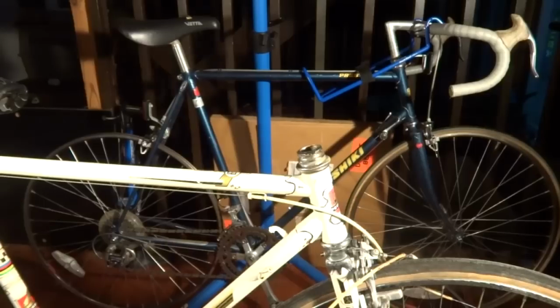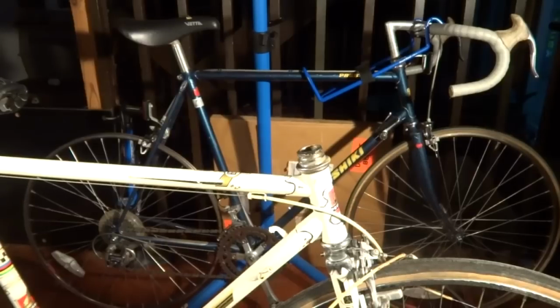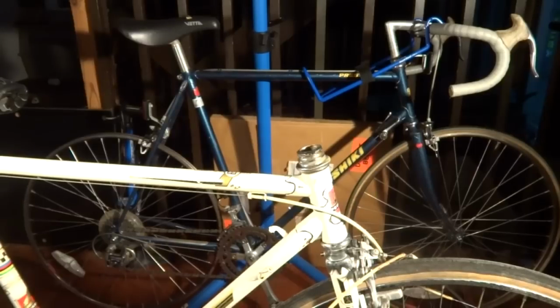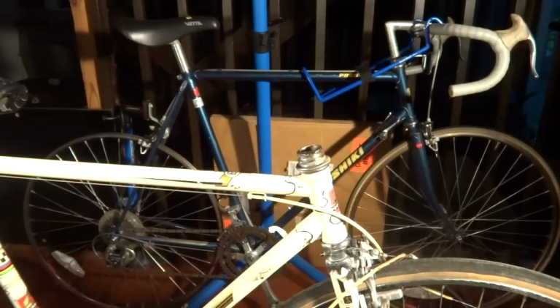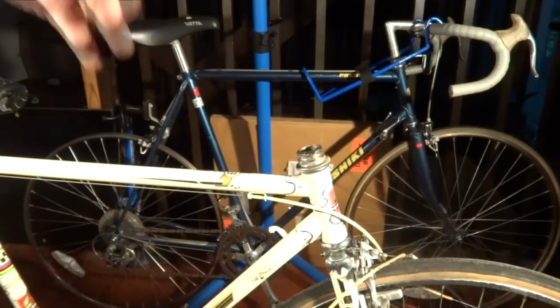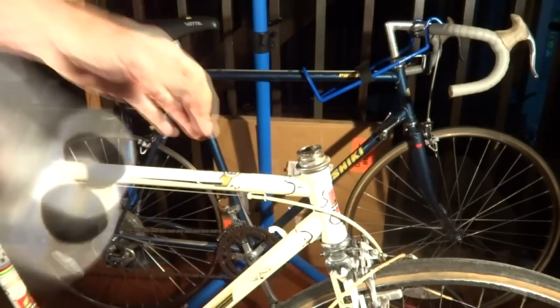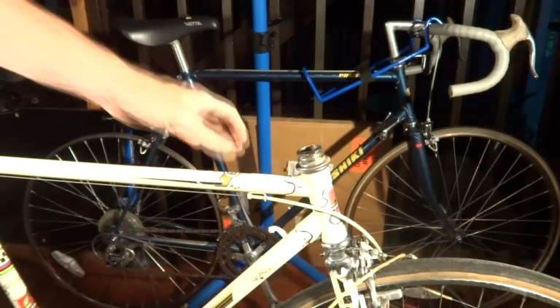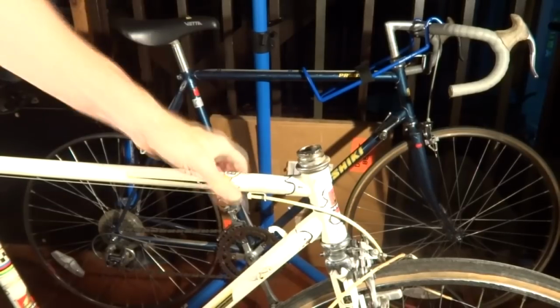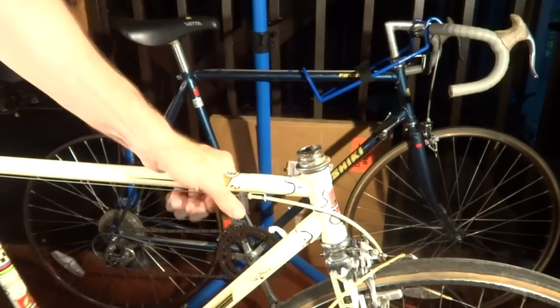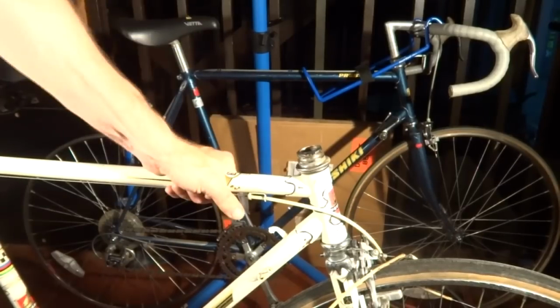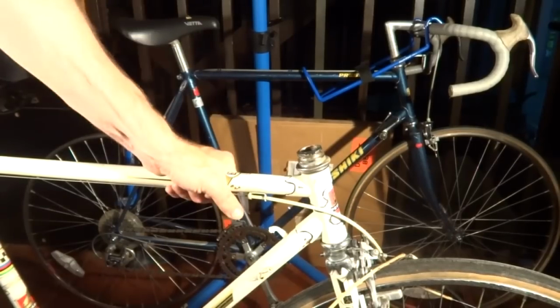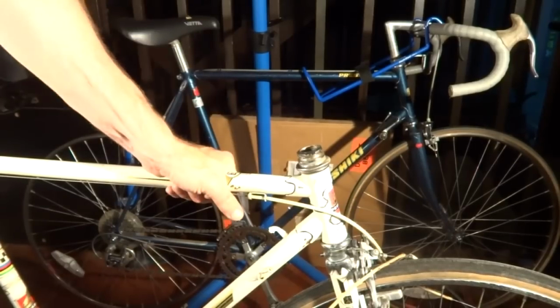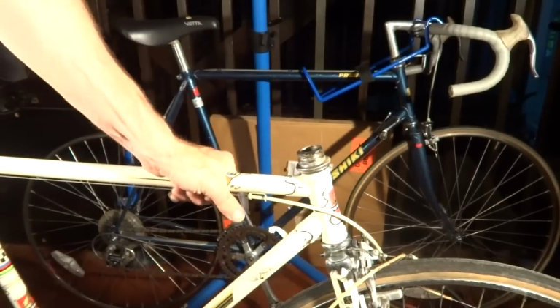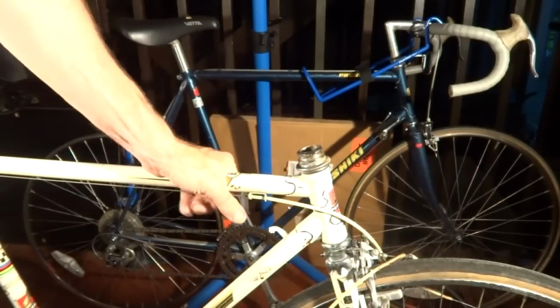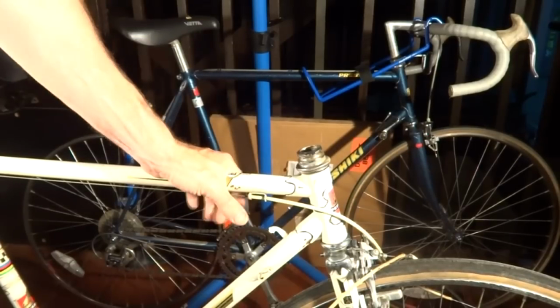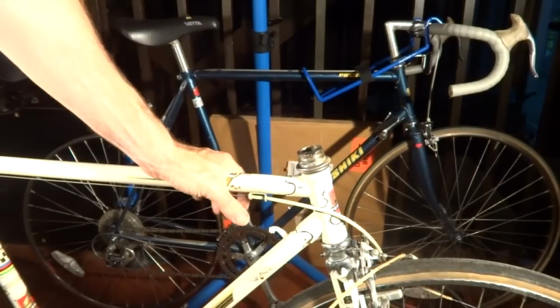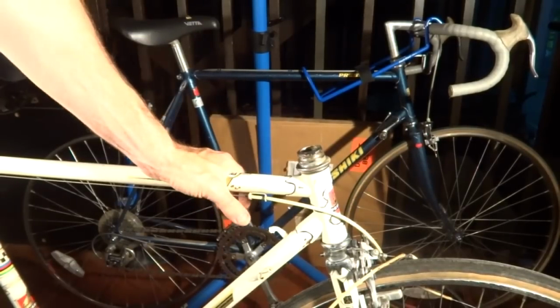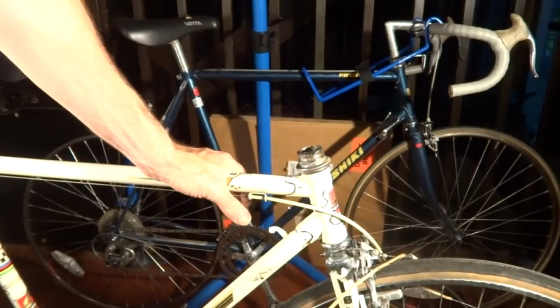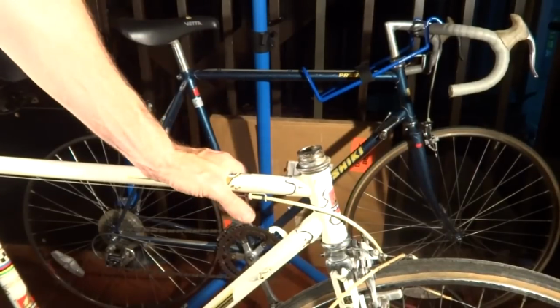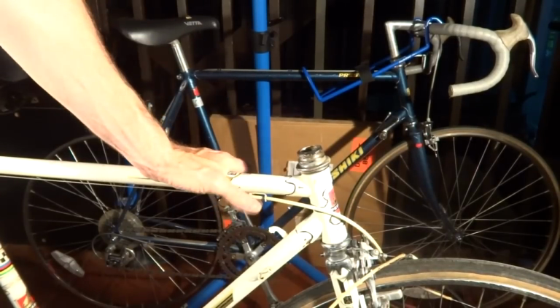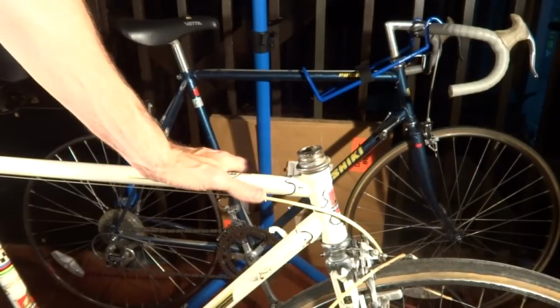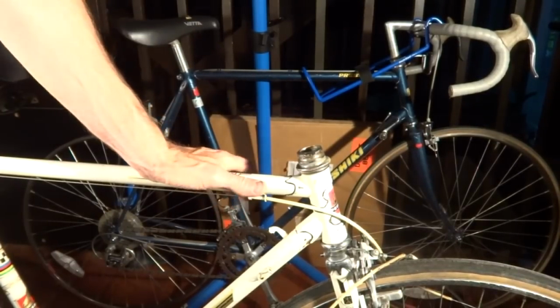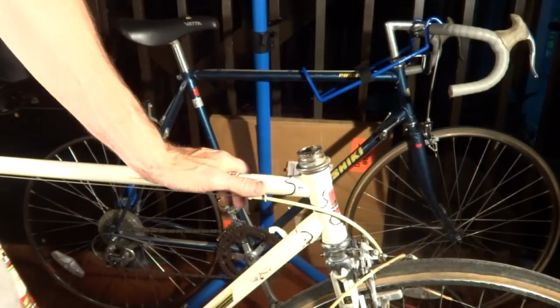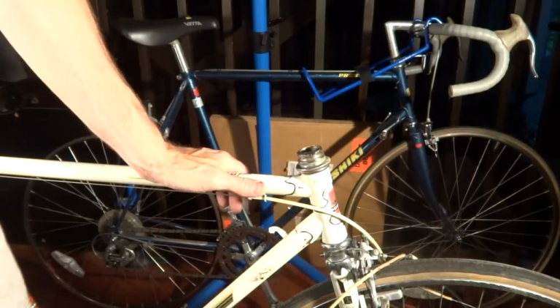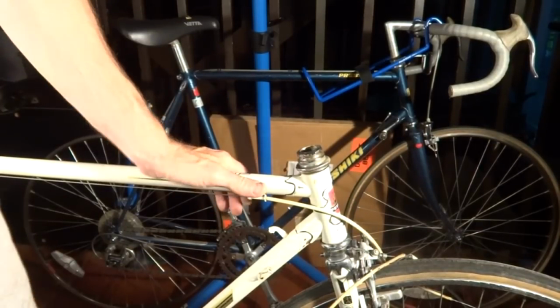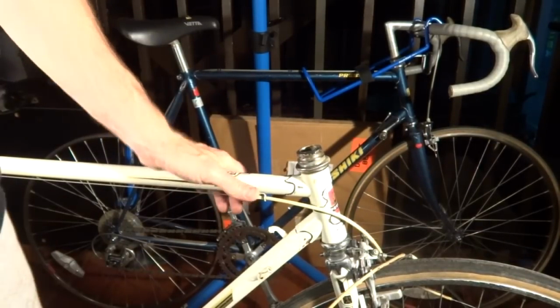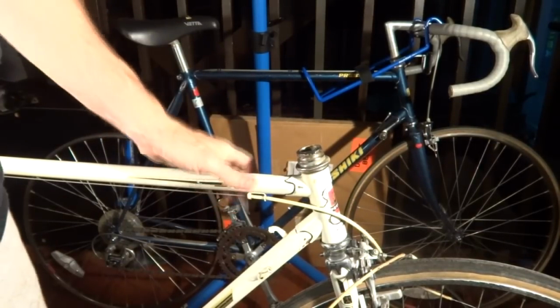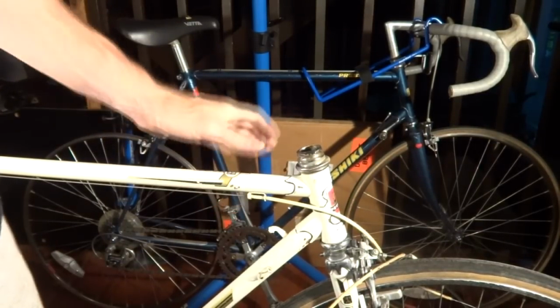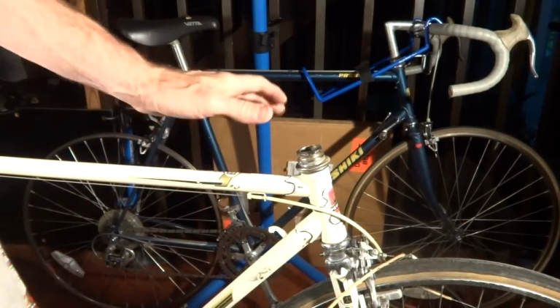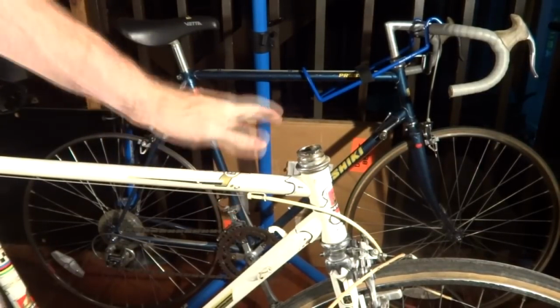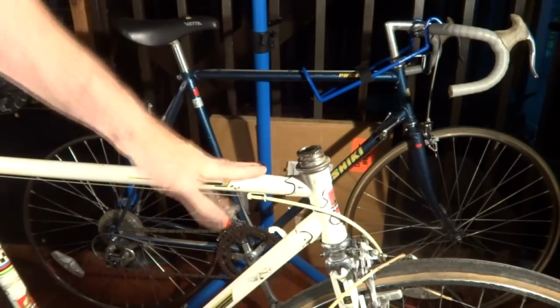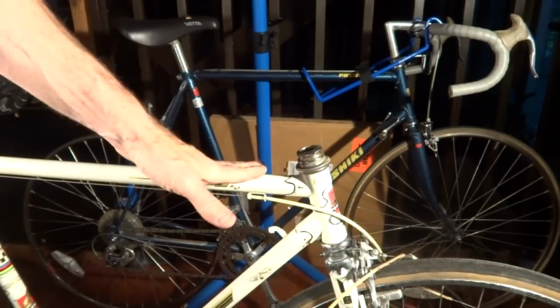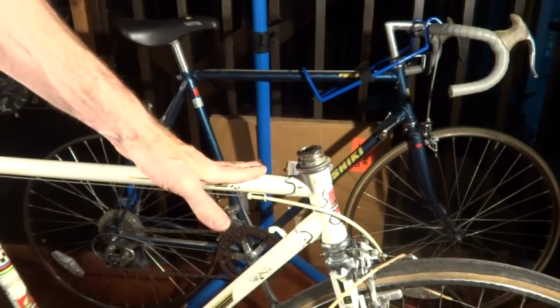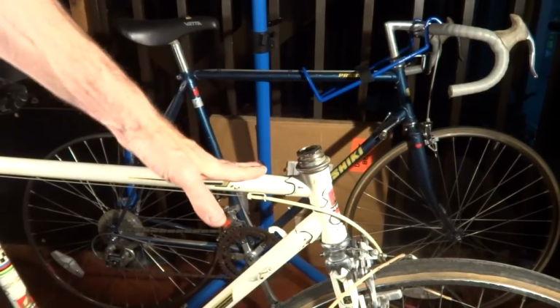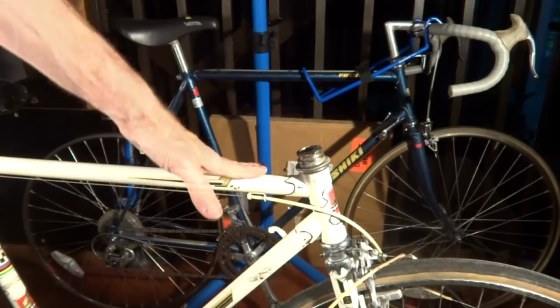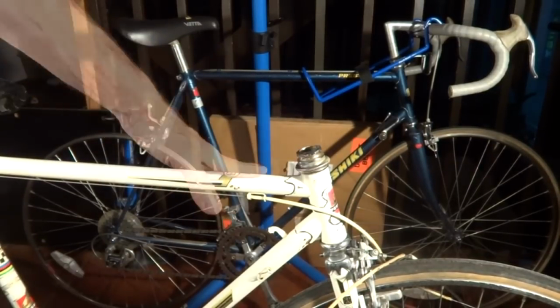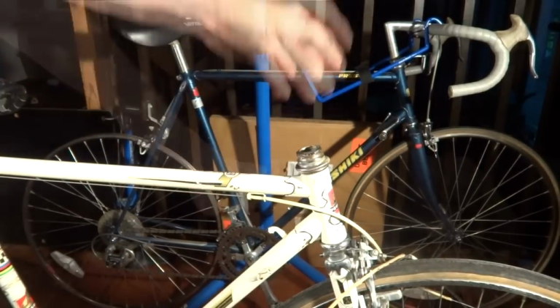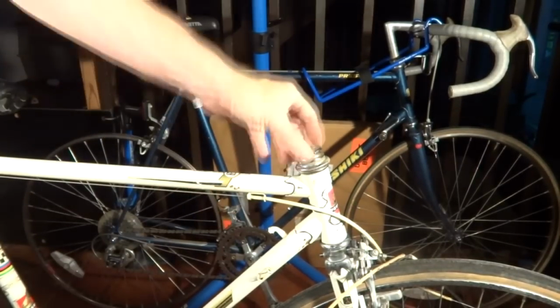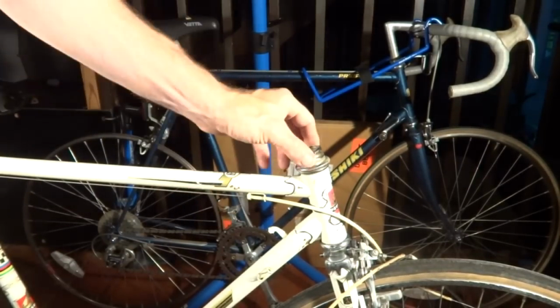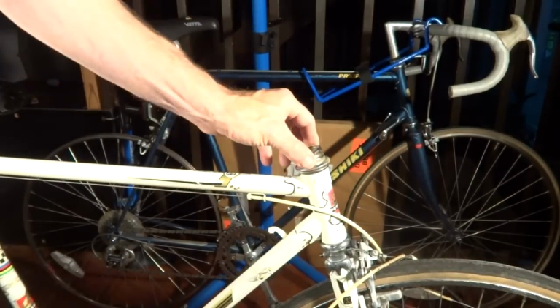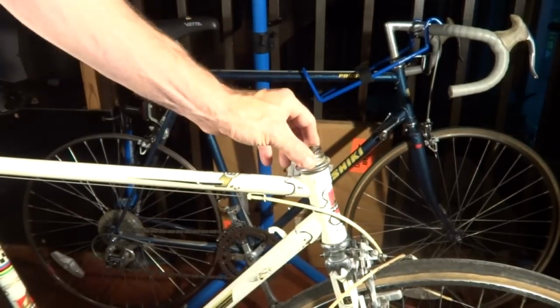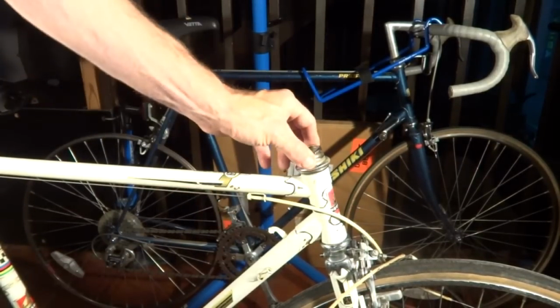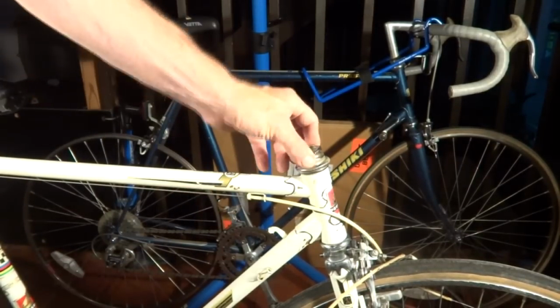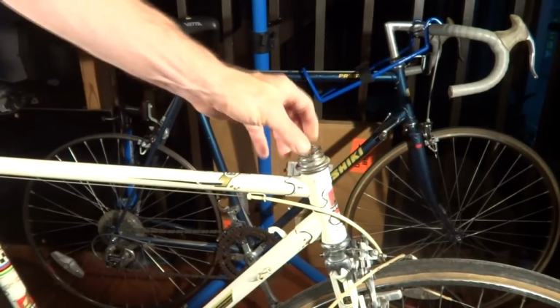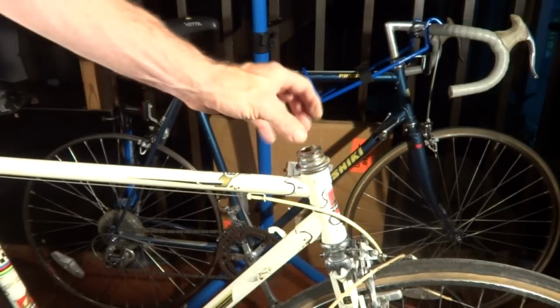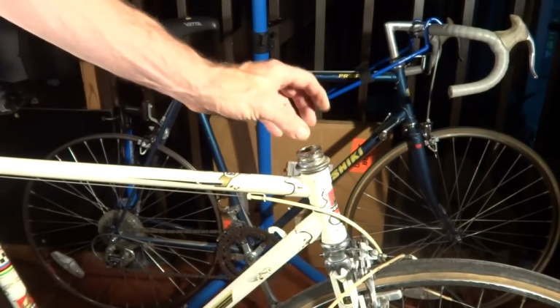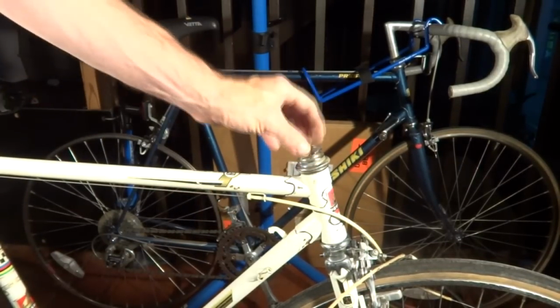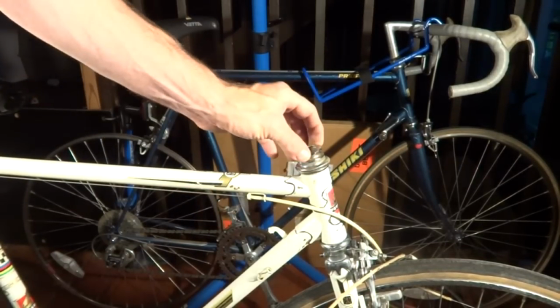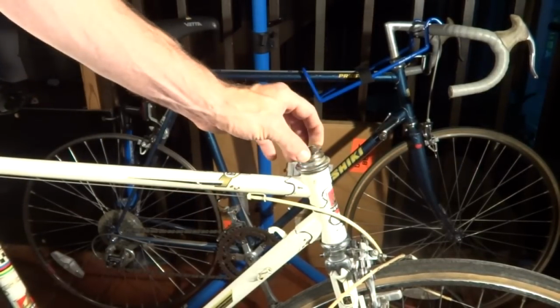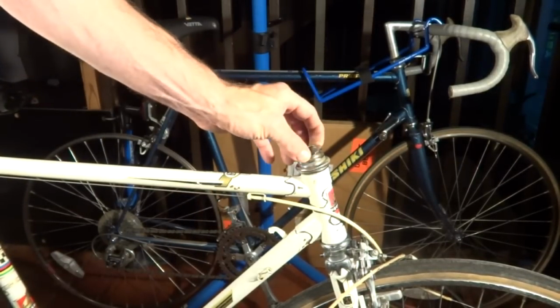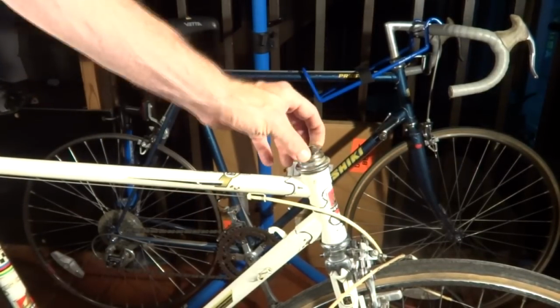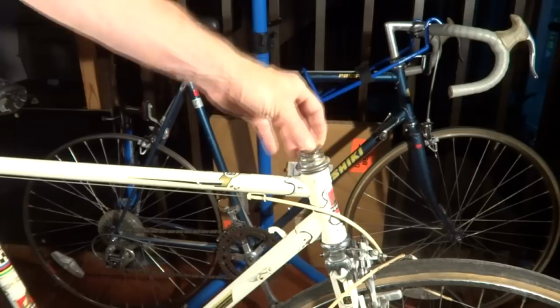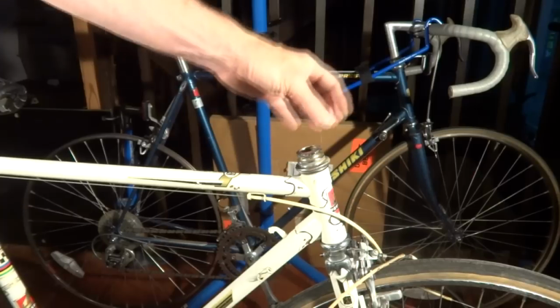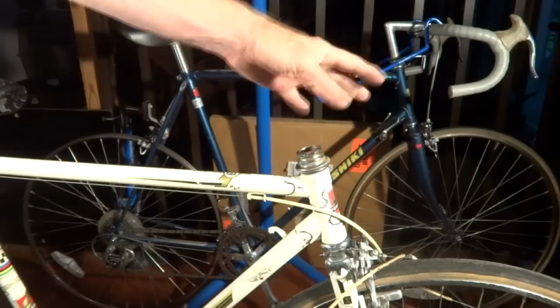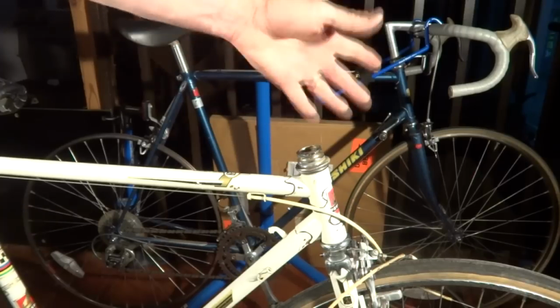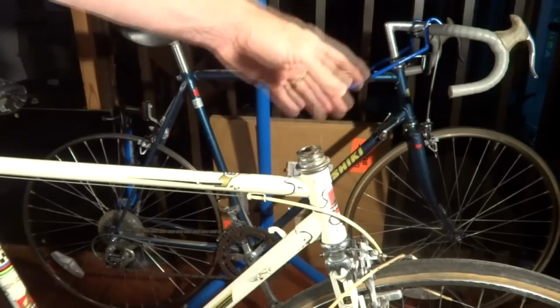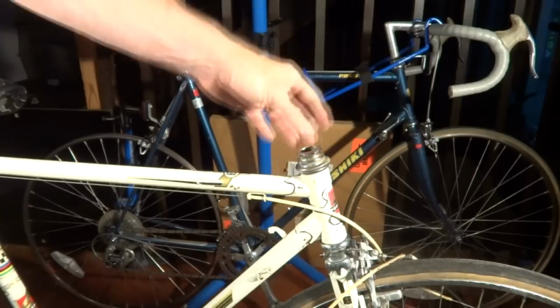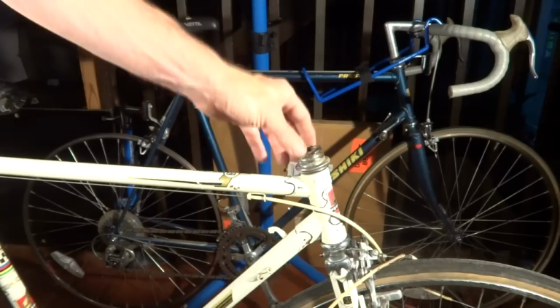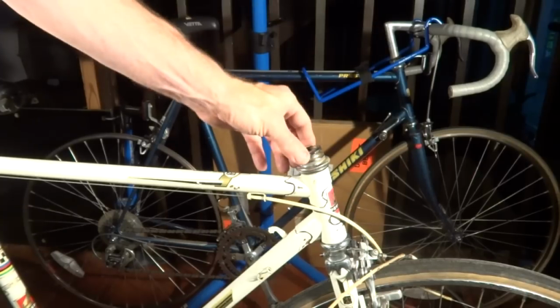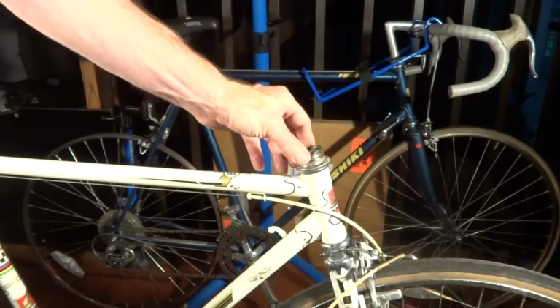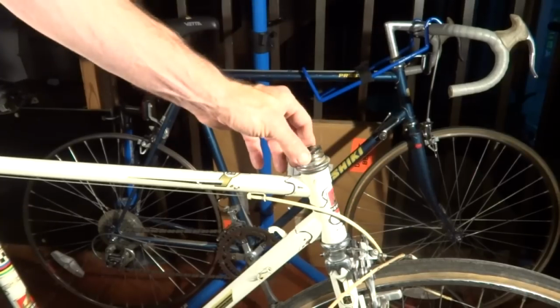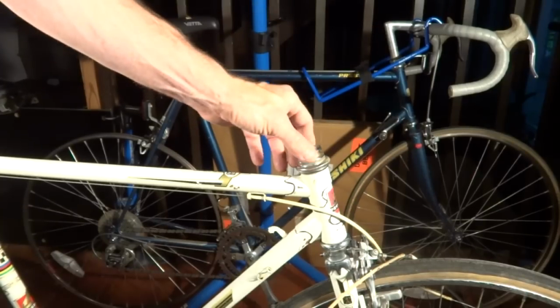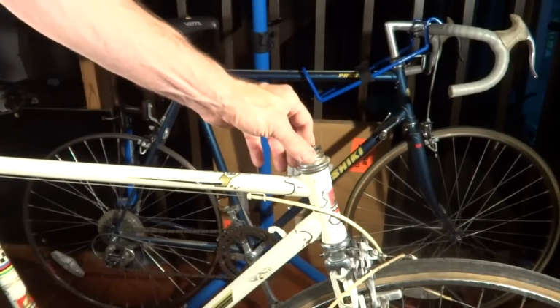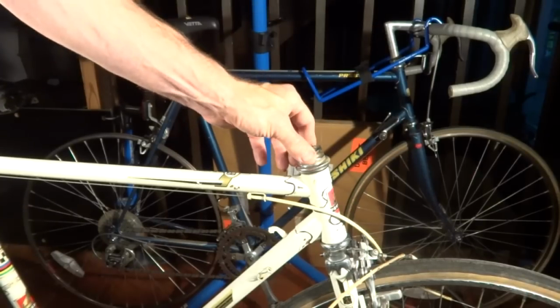Hey viewers. I recently bought this vintage Peugeot road bike. I want to replace the quill stem on there and put some drop bars on there.